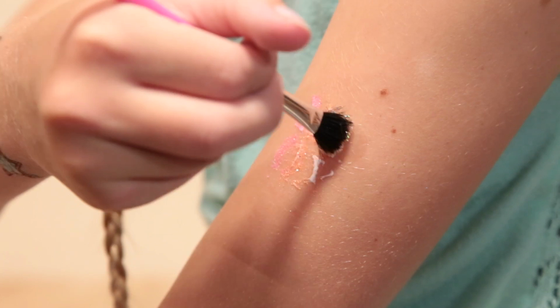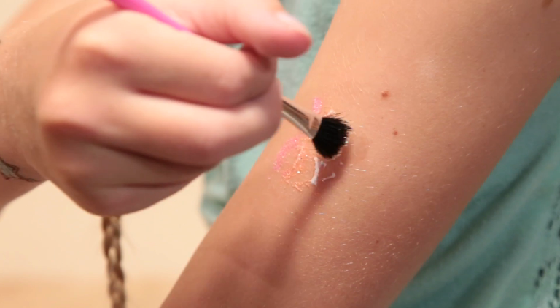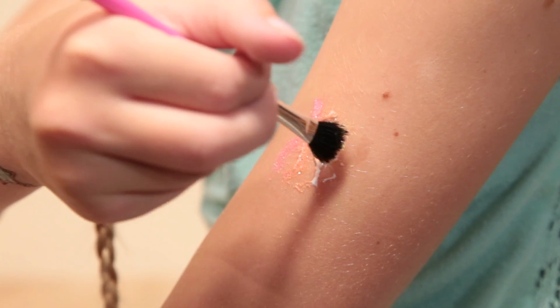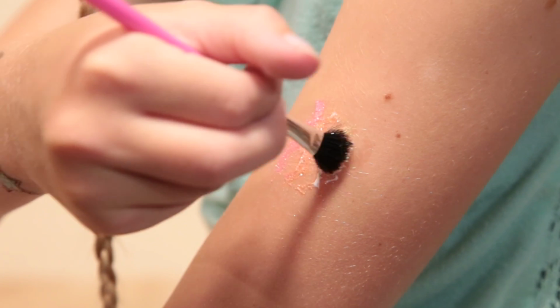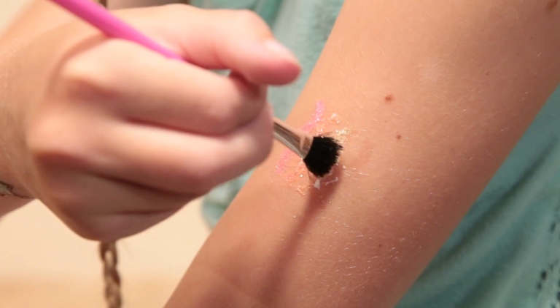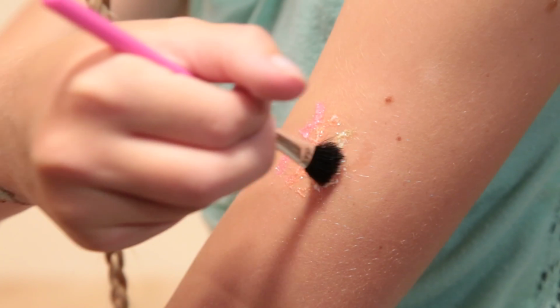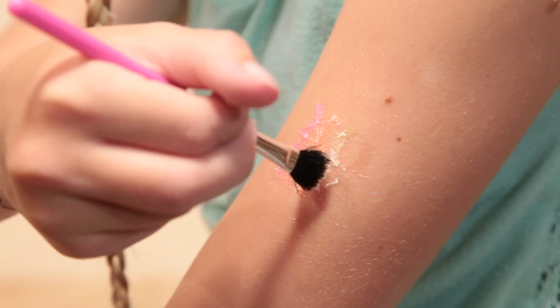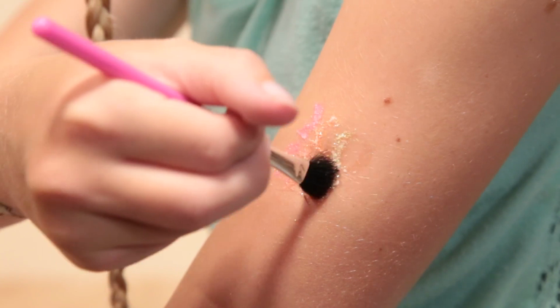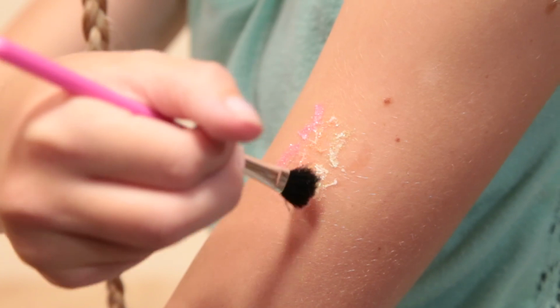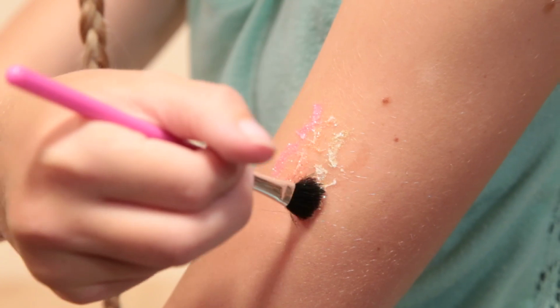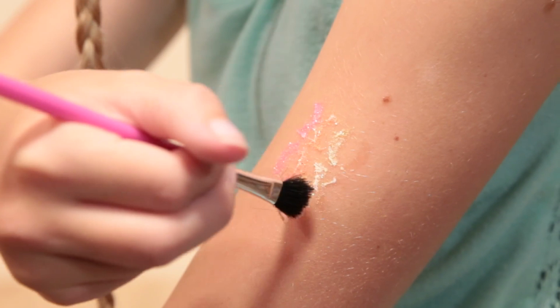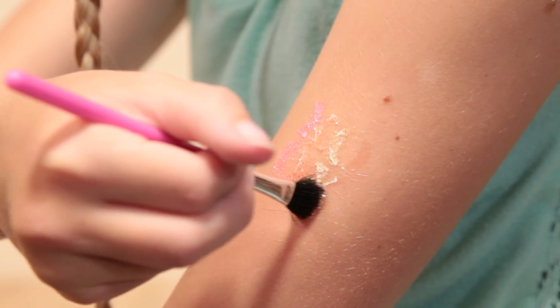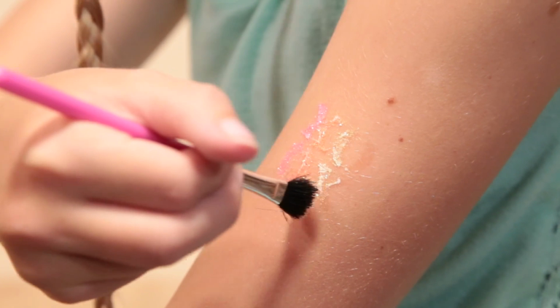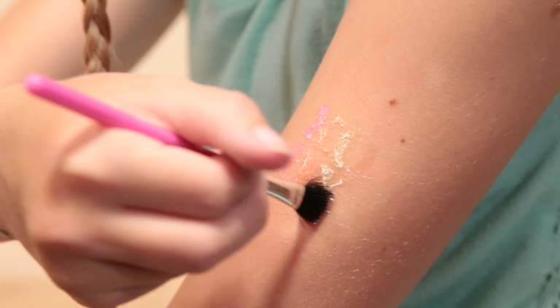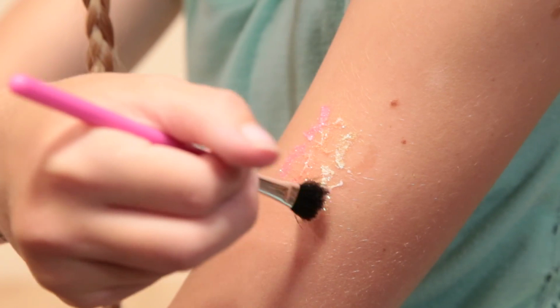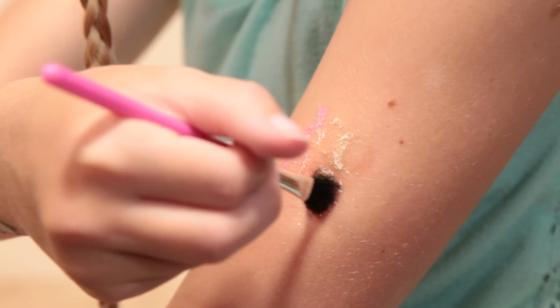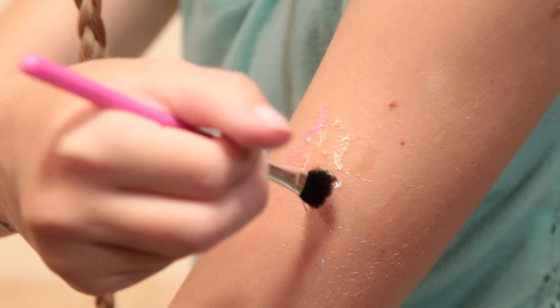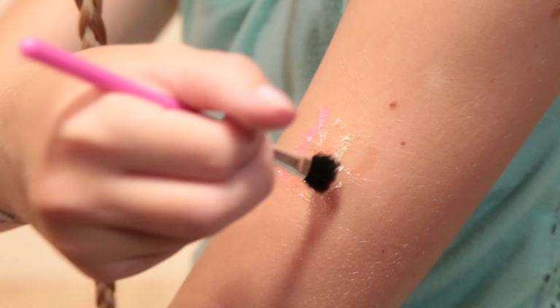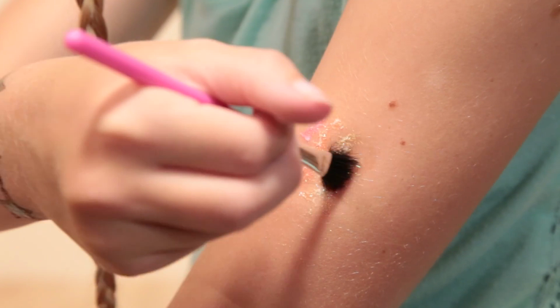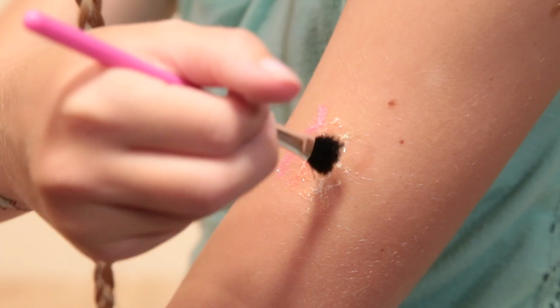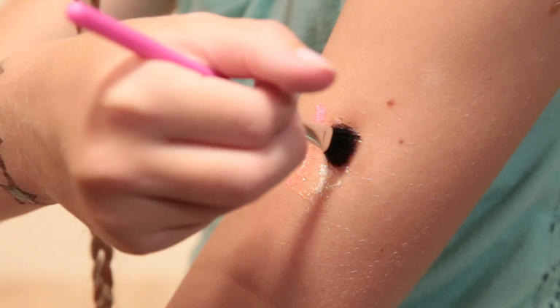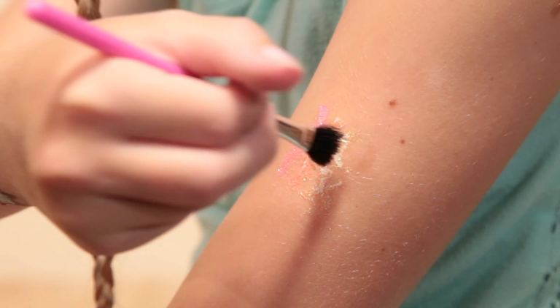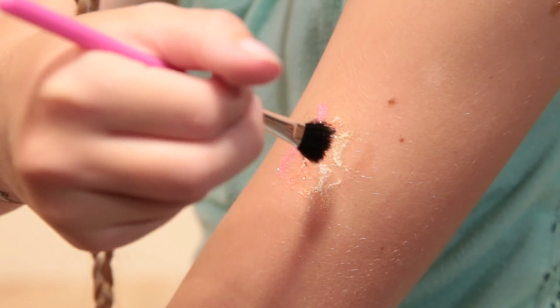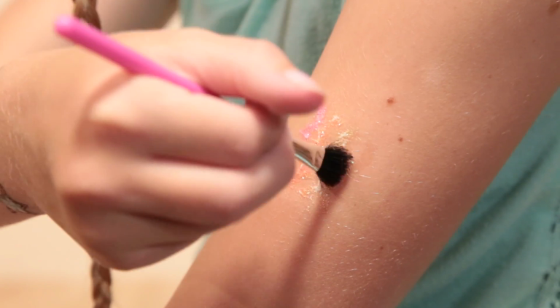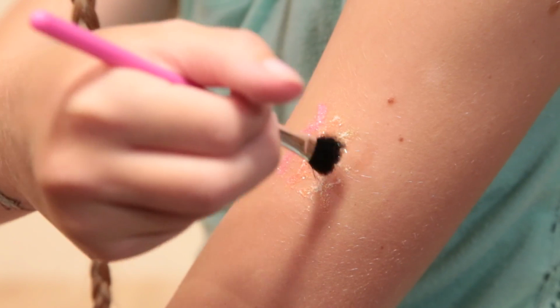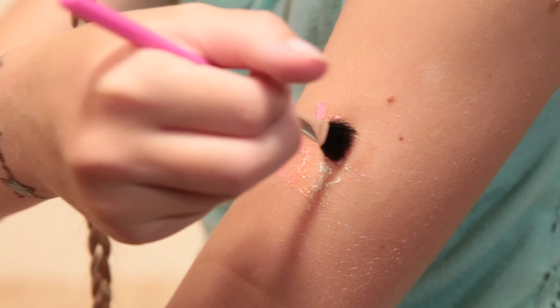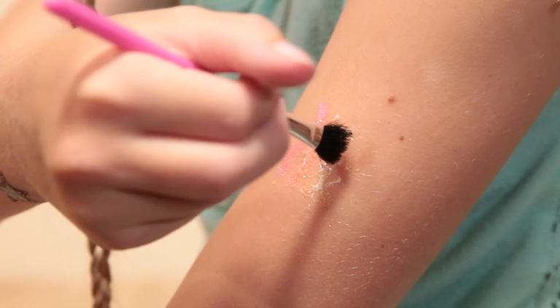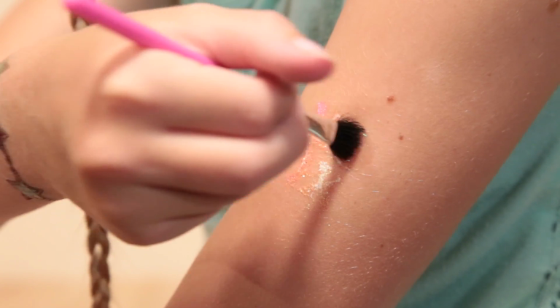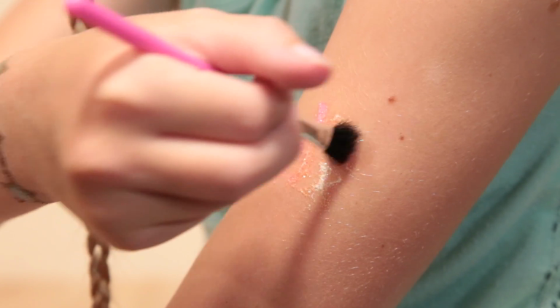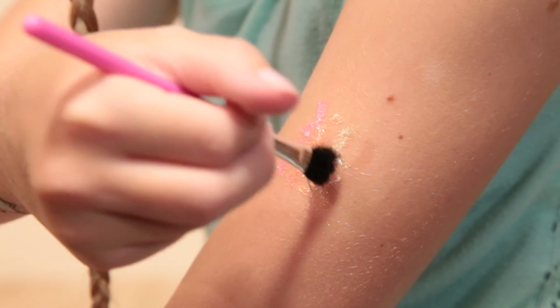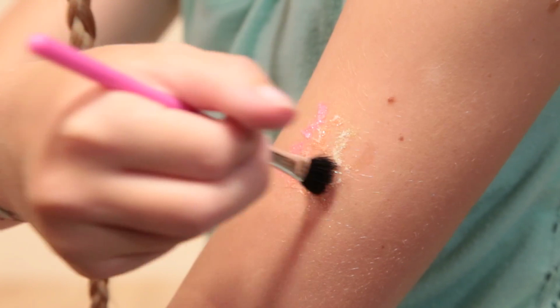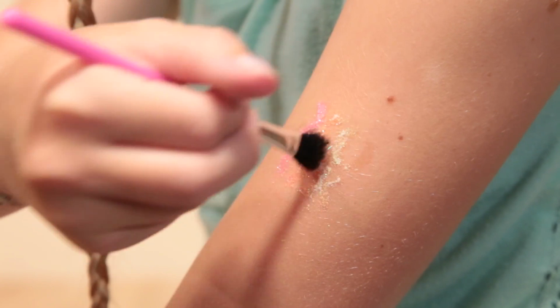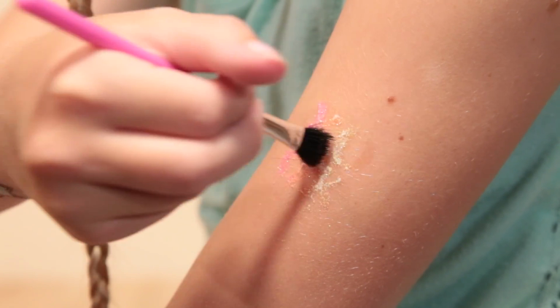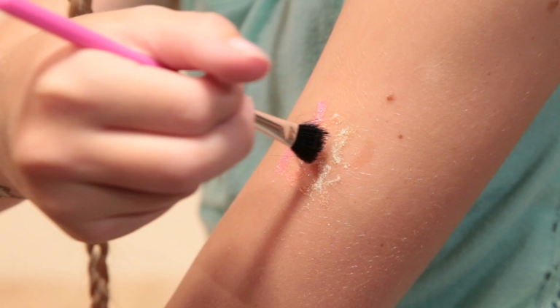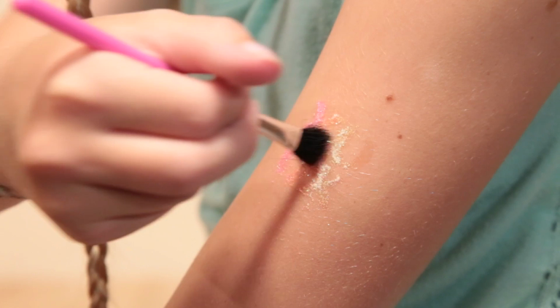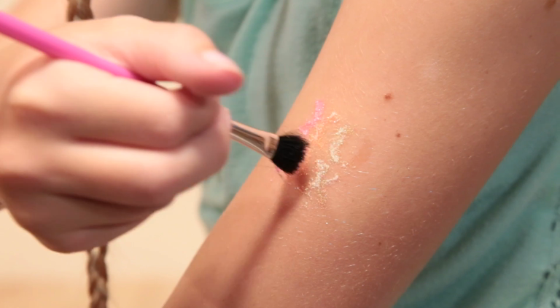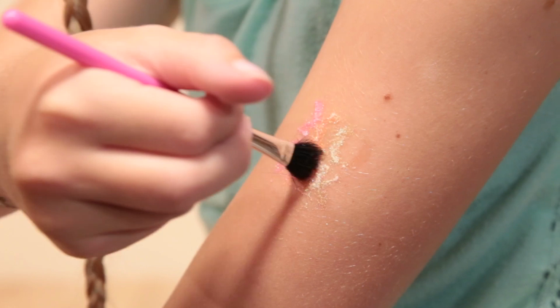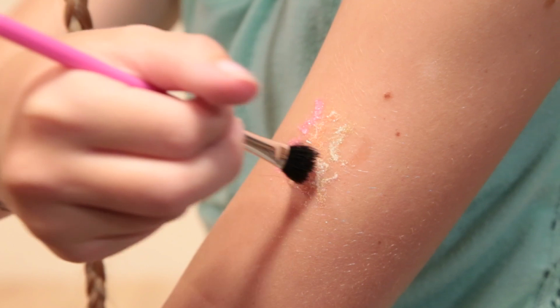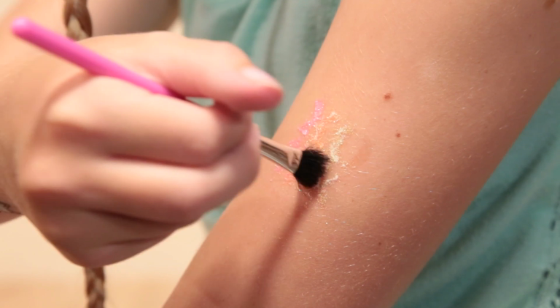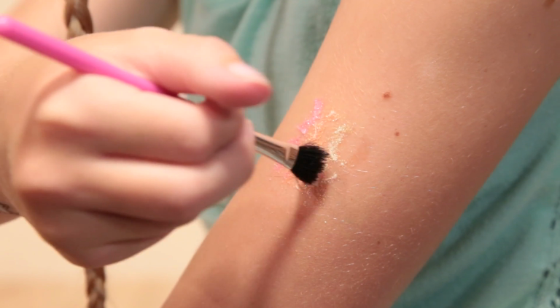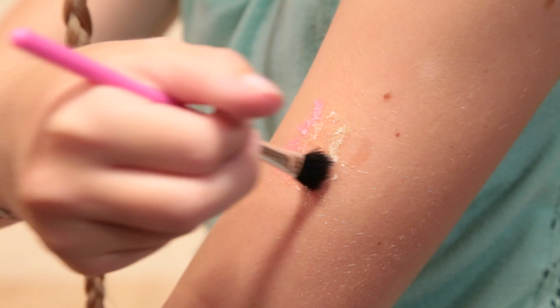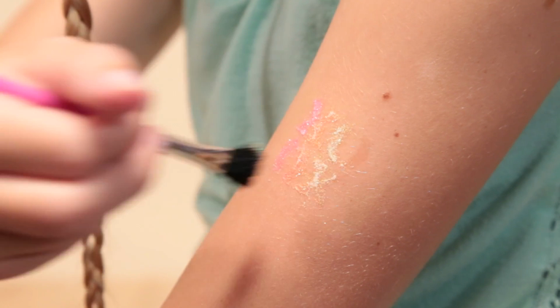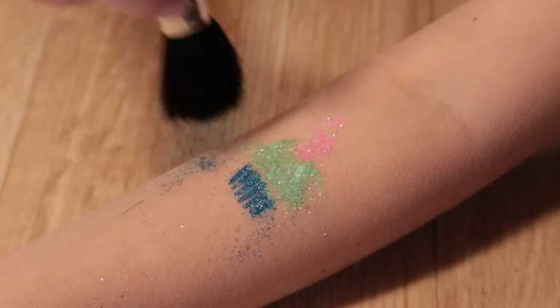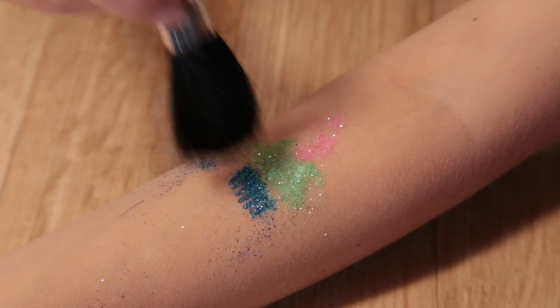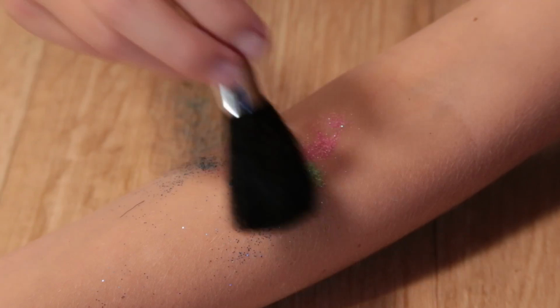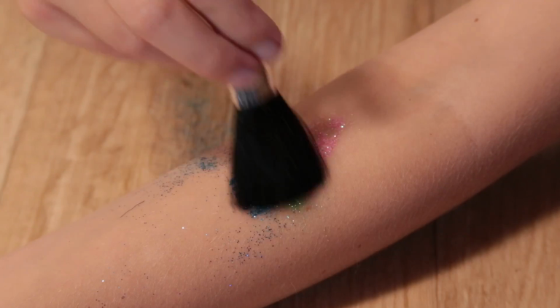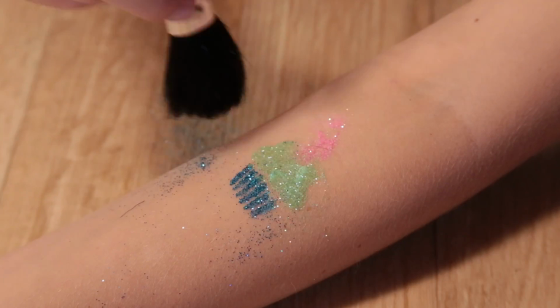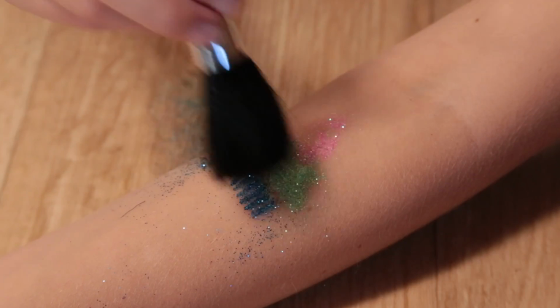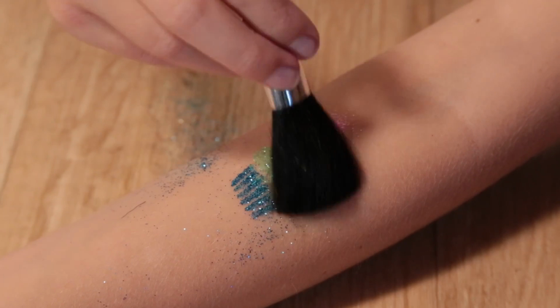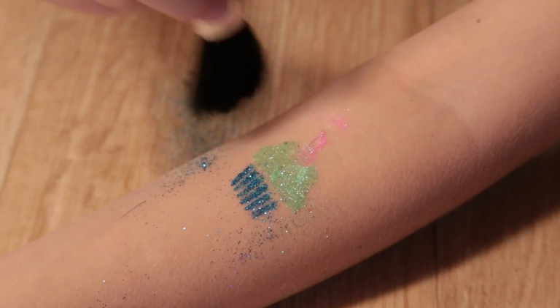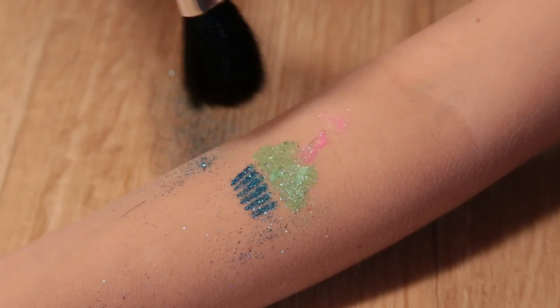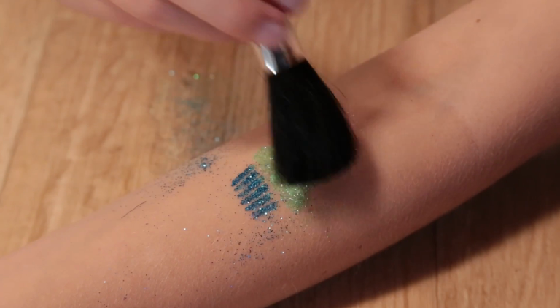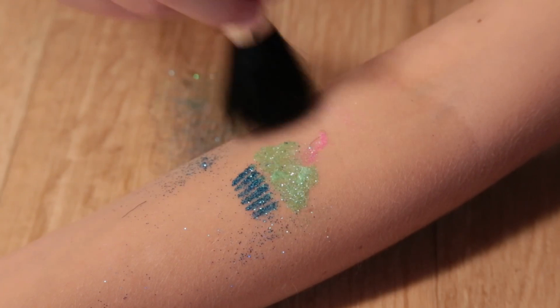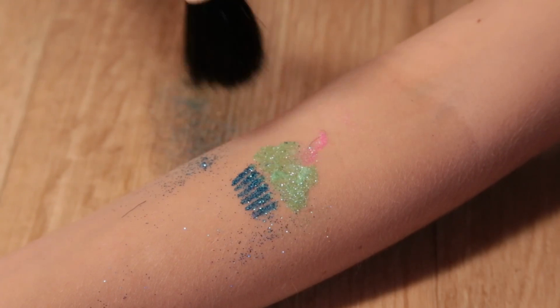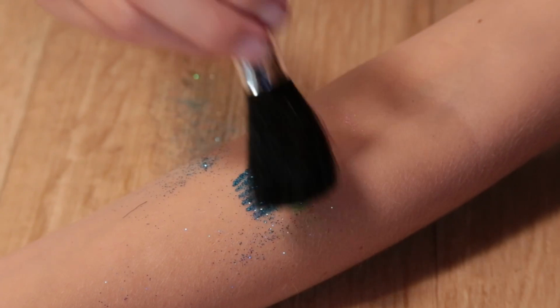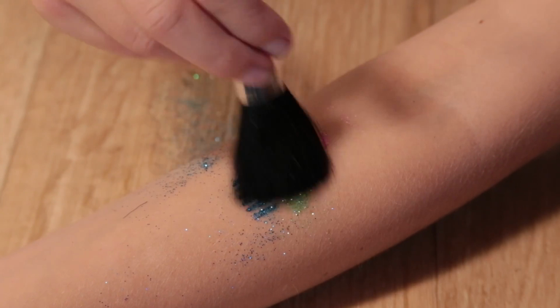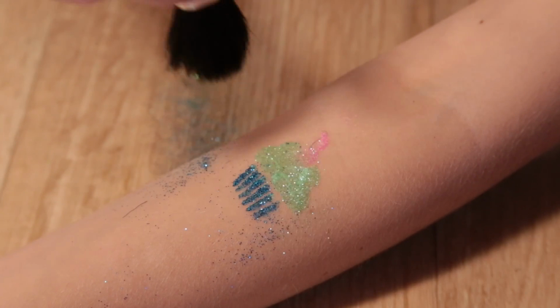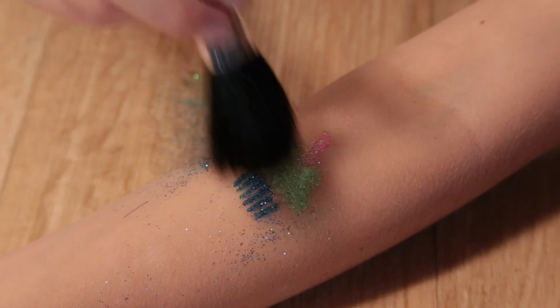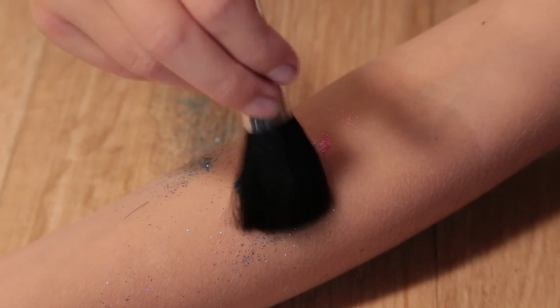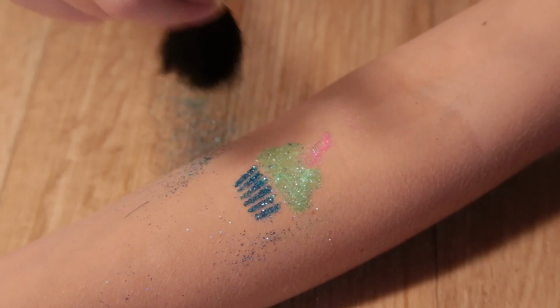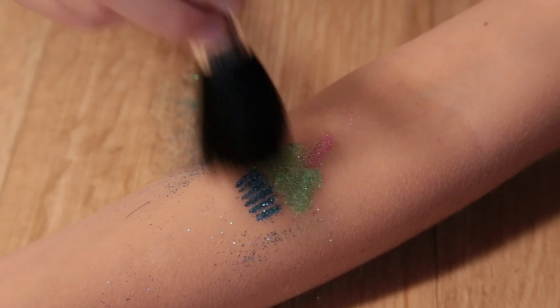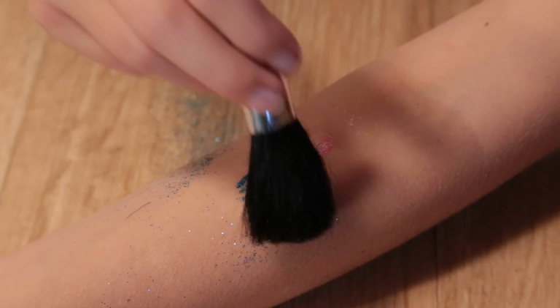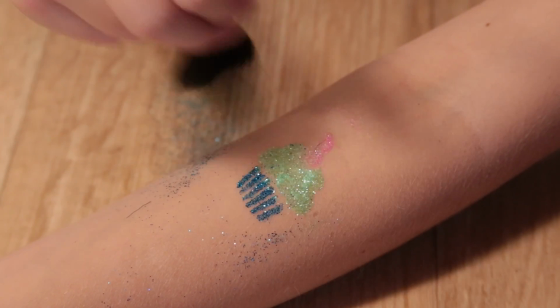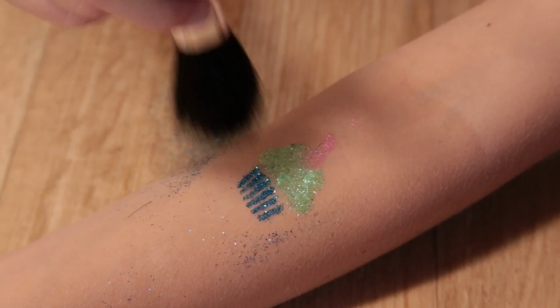When the glue is dry, add different colors of glitter with a small brush. Use the big brush to wipe away extra glitter.